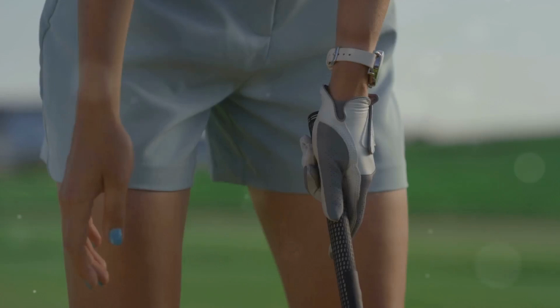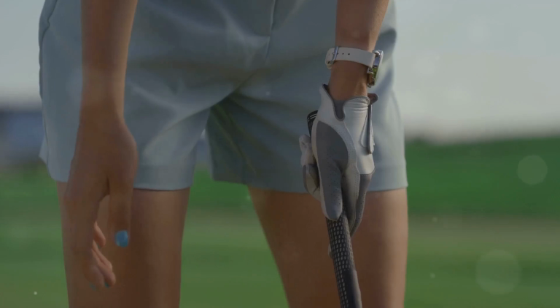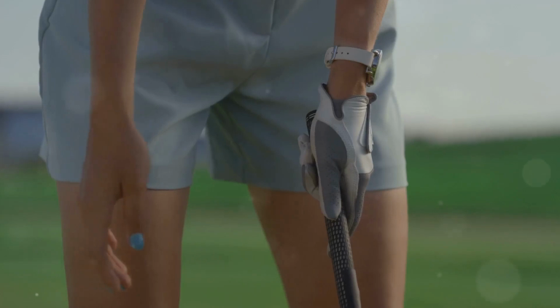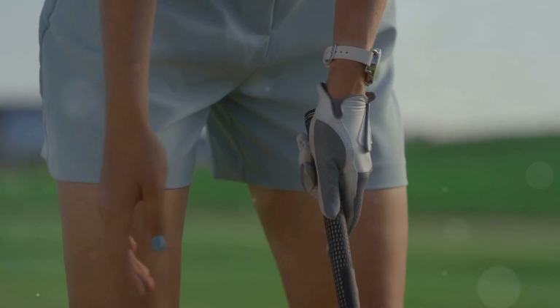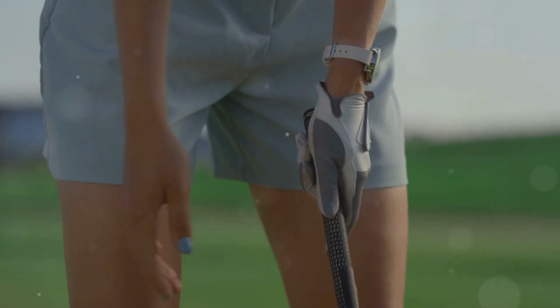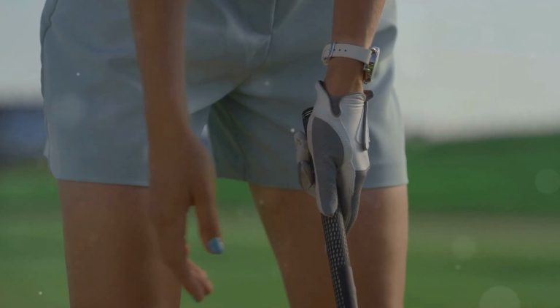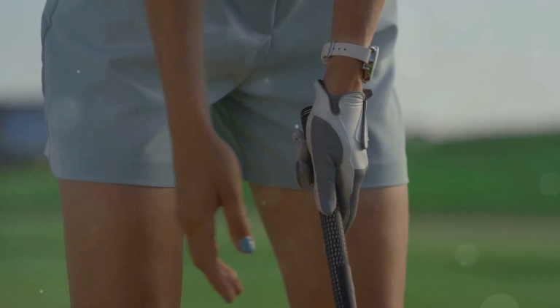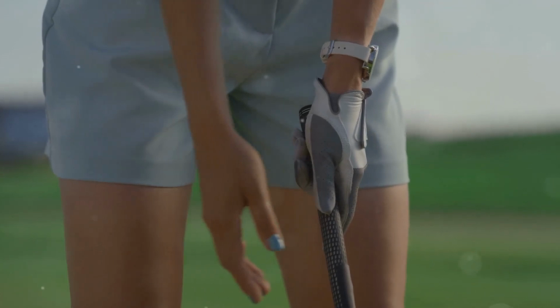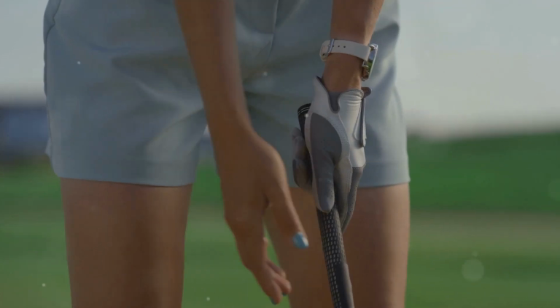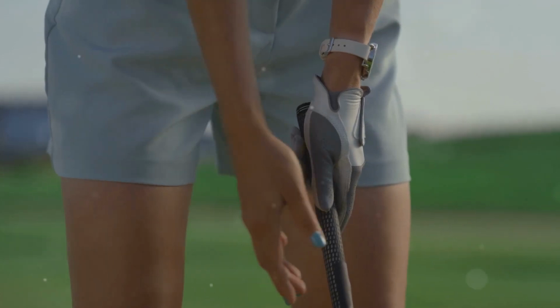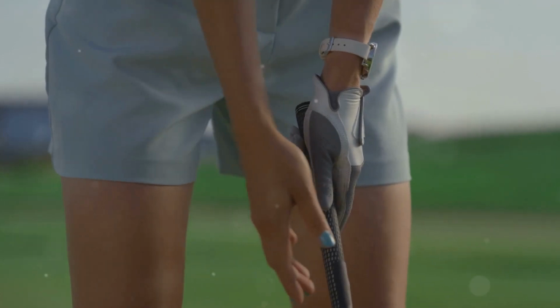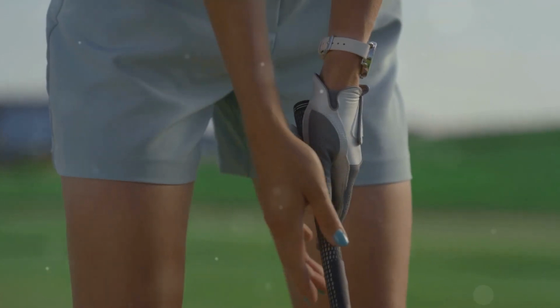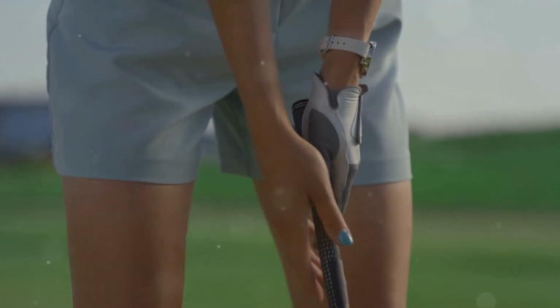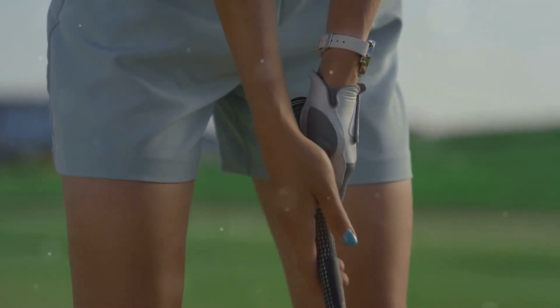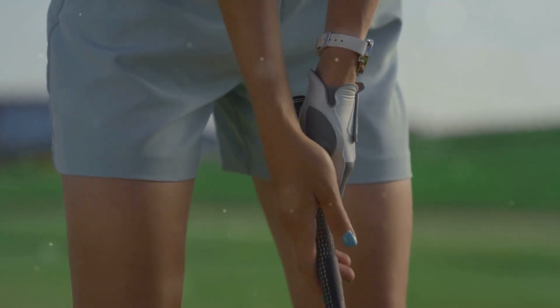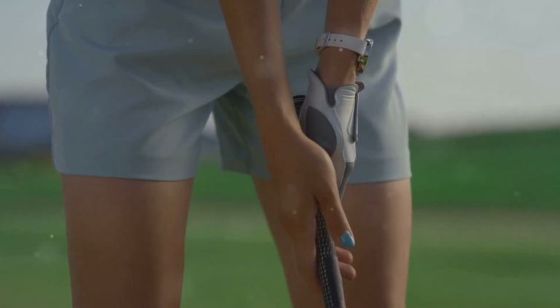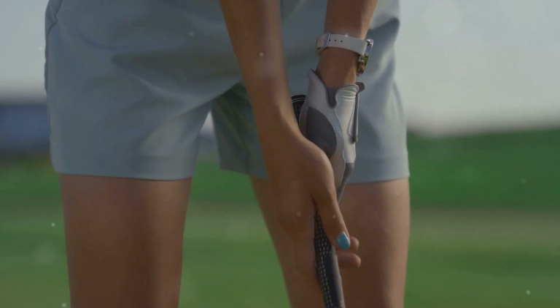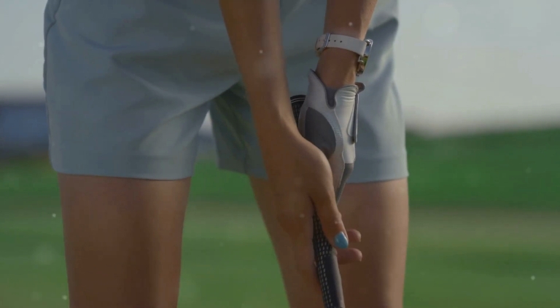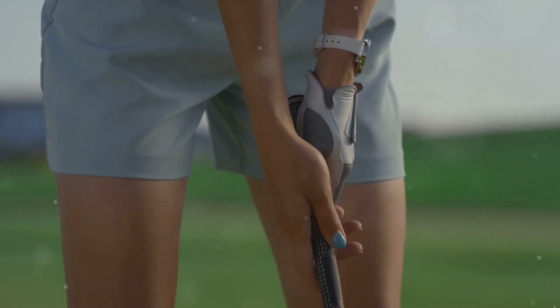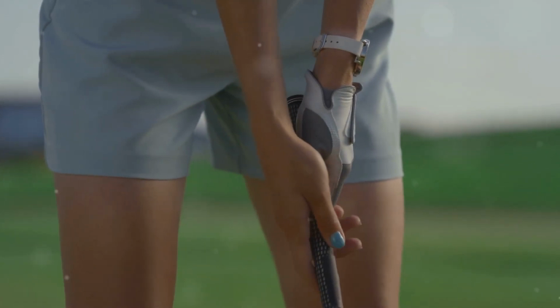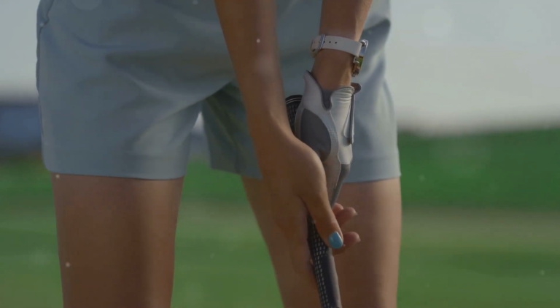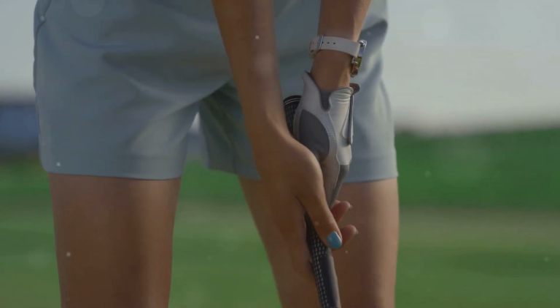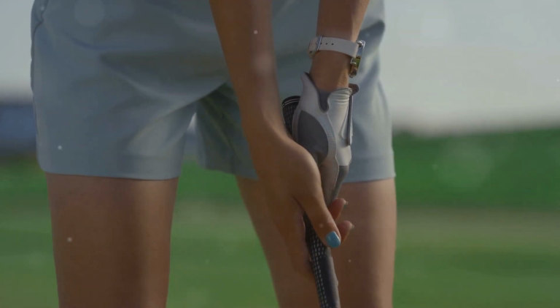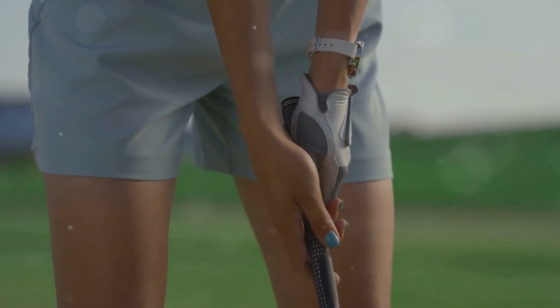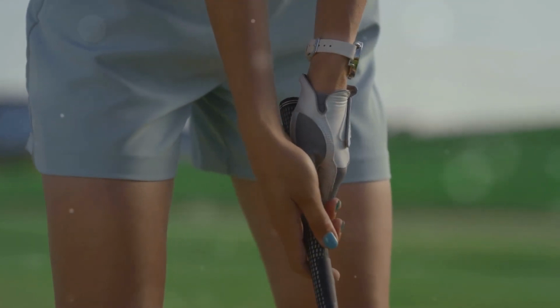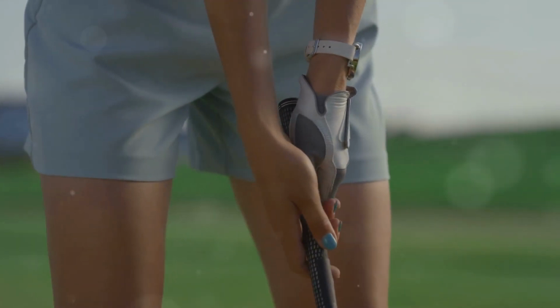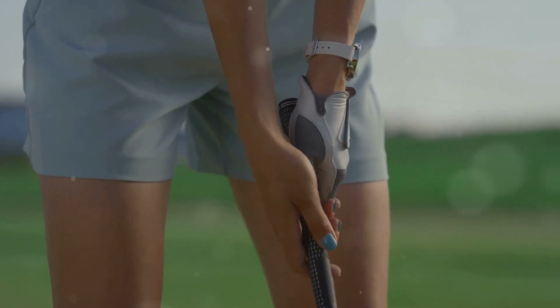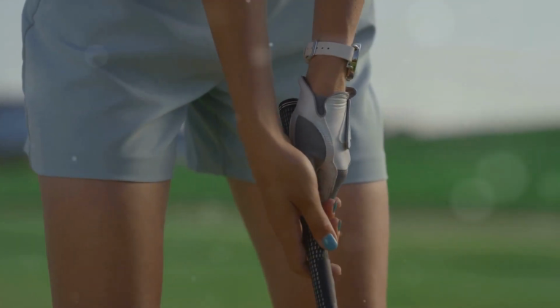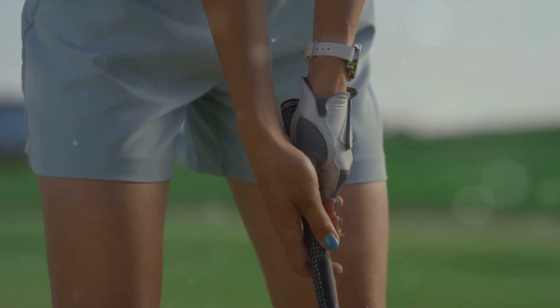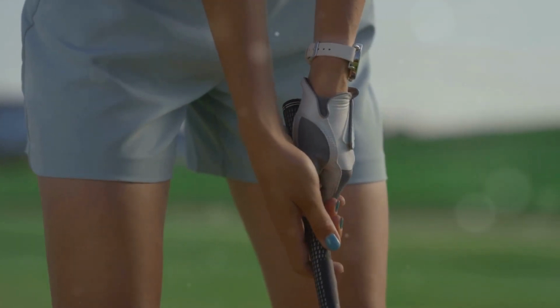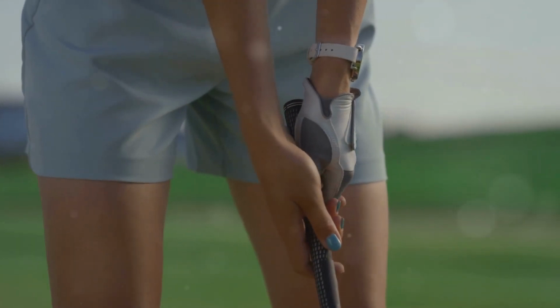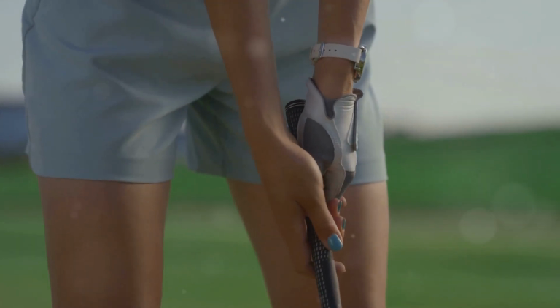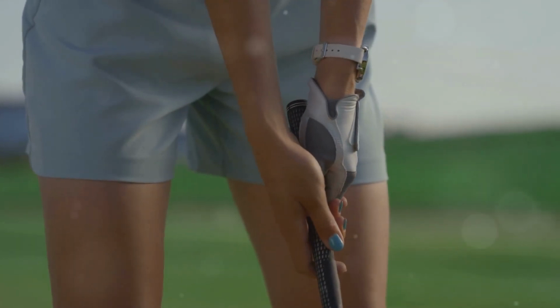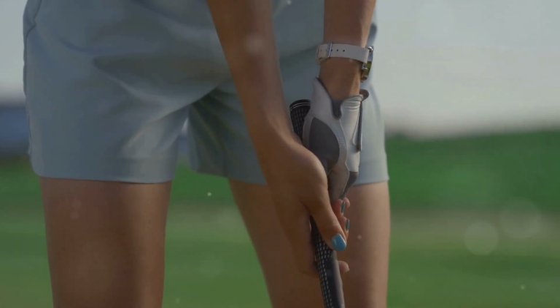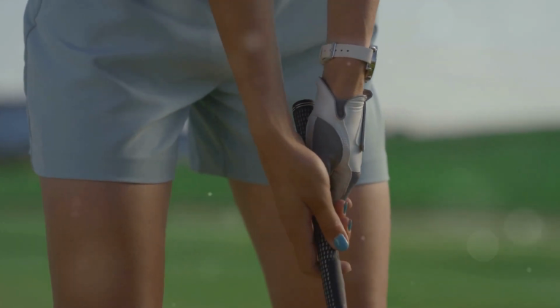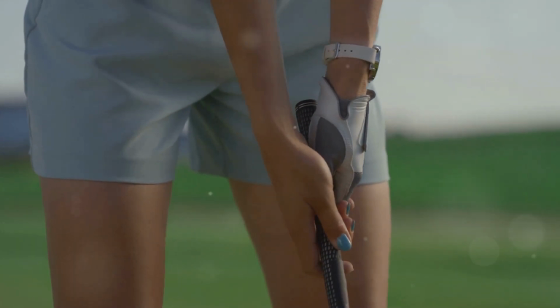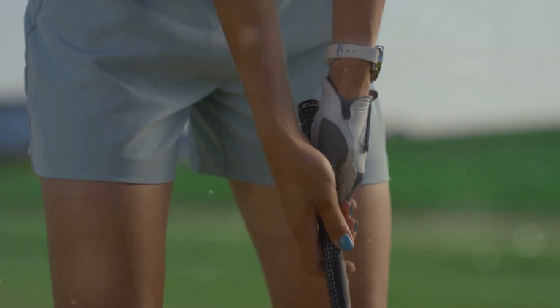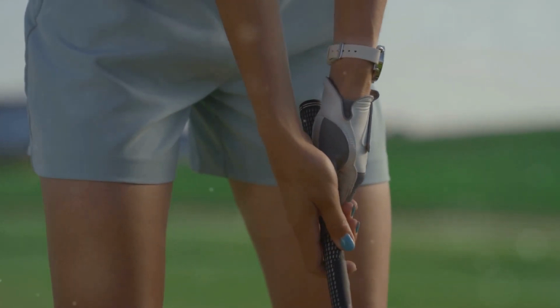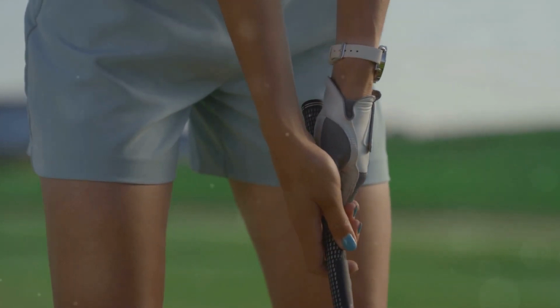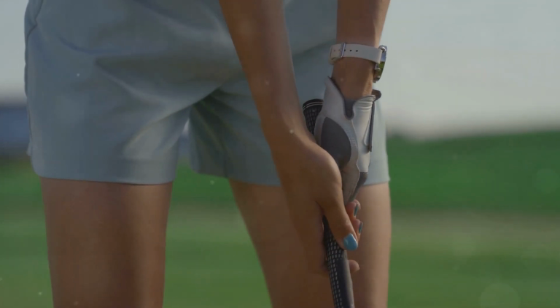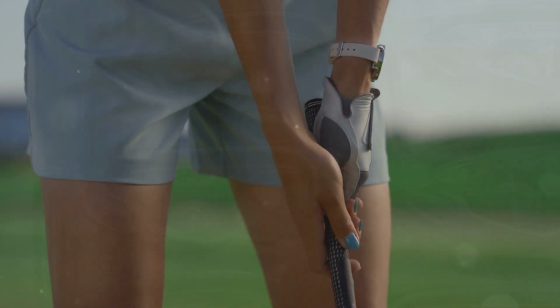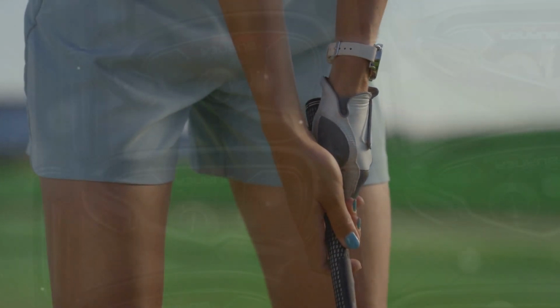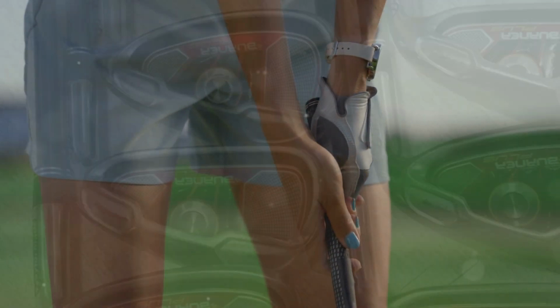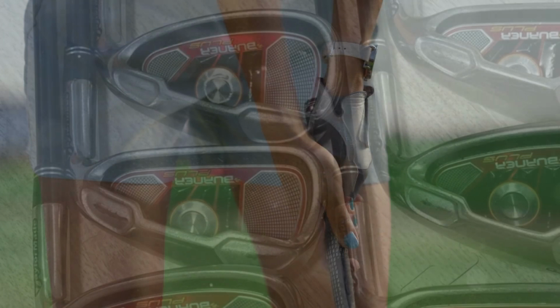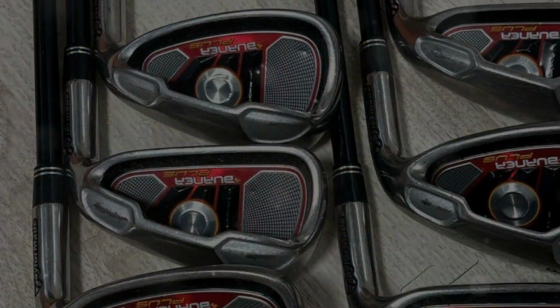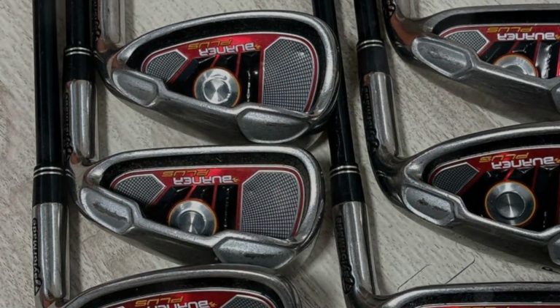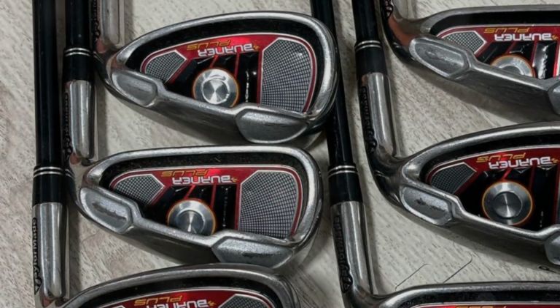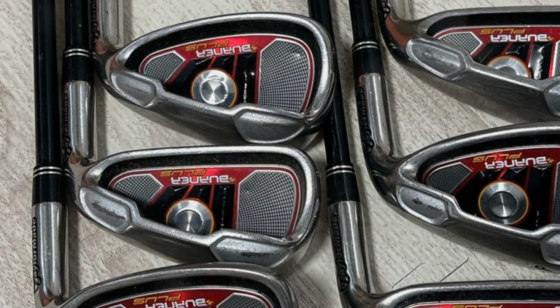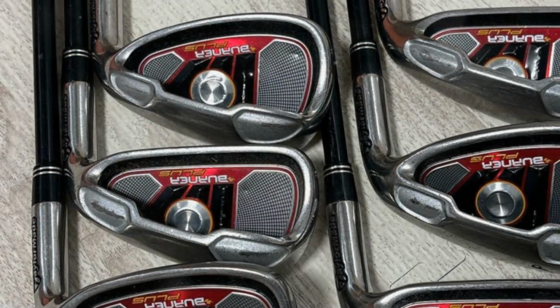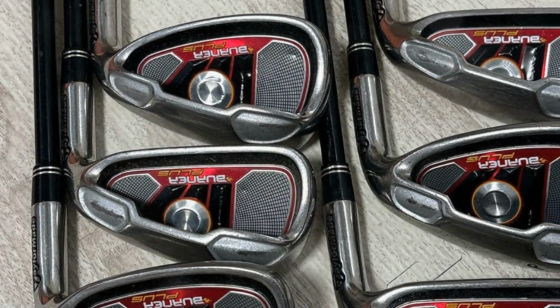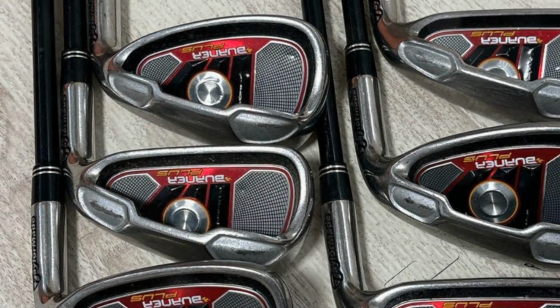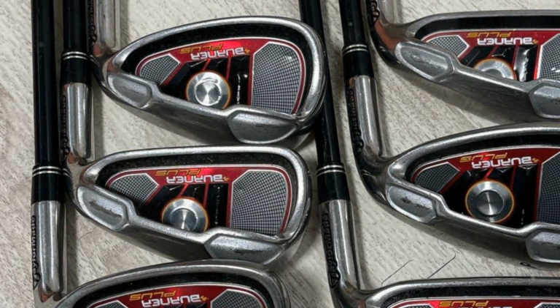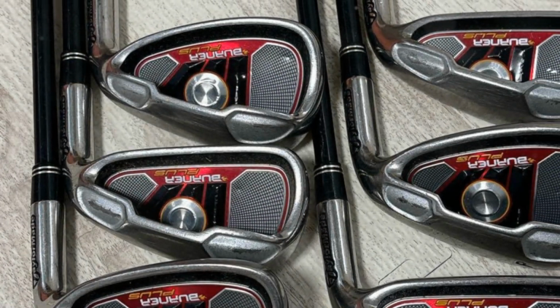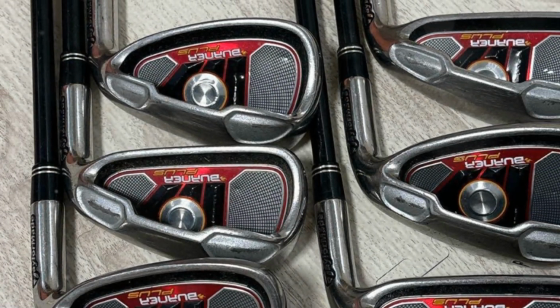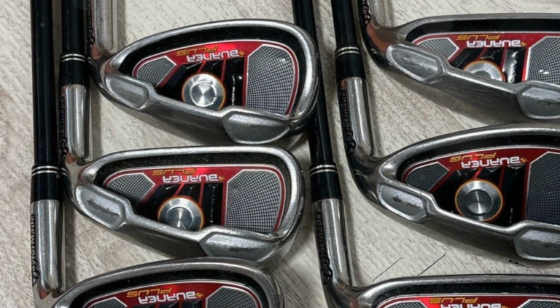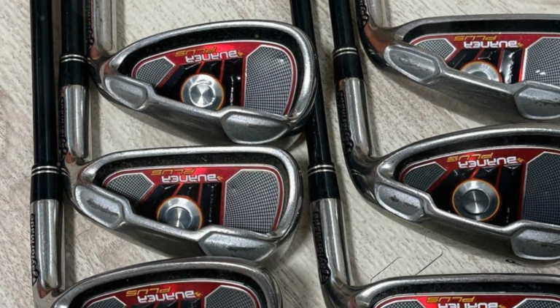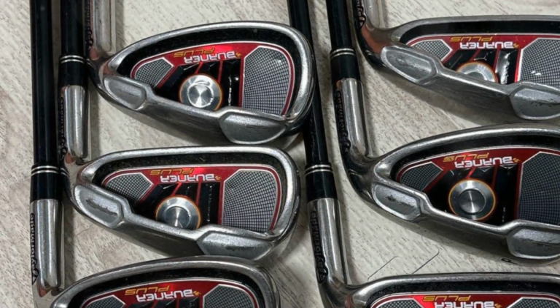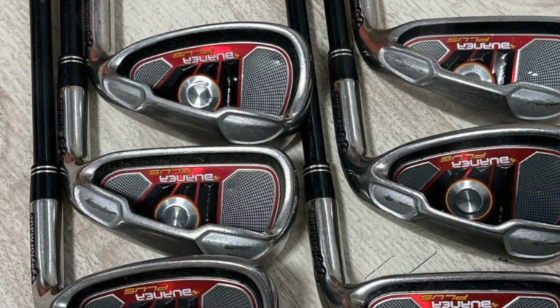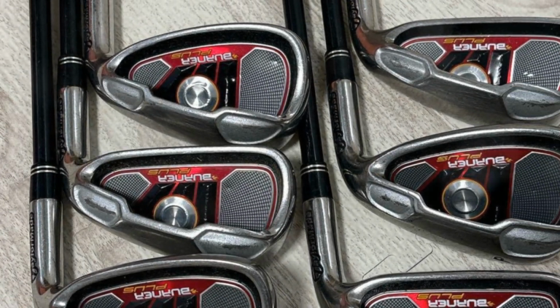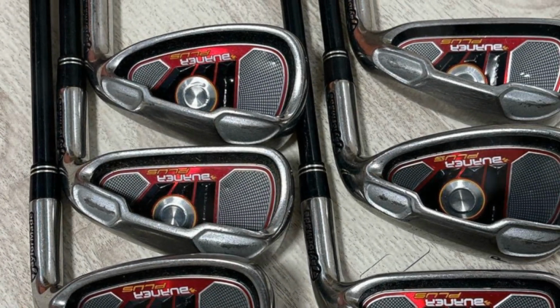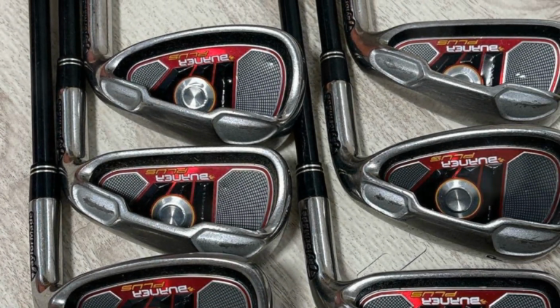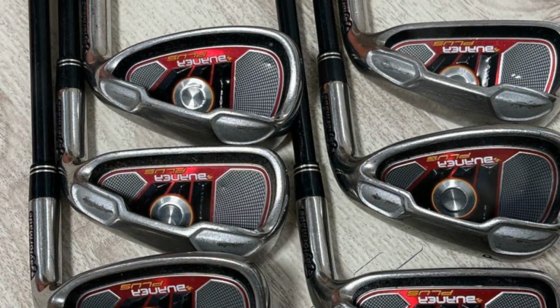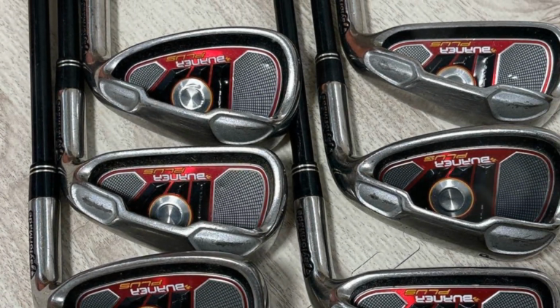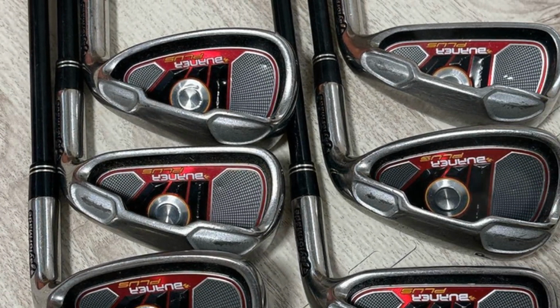I've spent years playing with Cobra irons, and while they served me well, I never found them consistent enough. So I decided it was time for an upgrade.